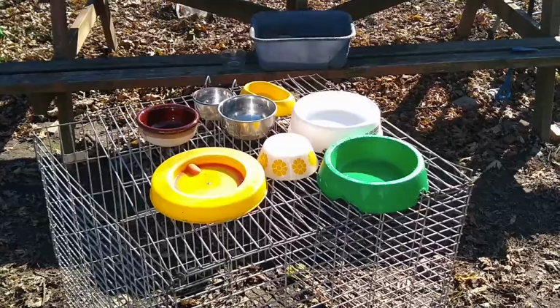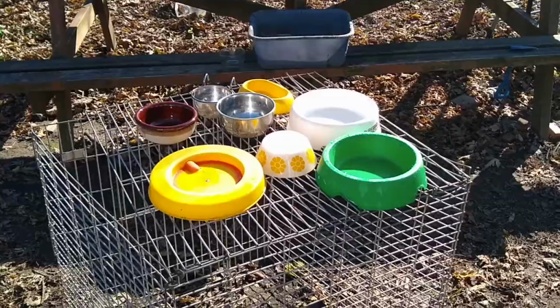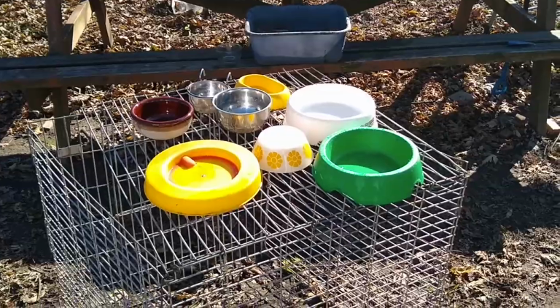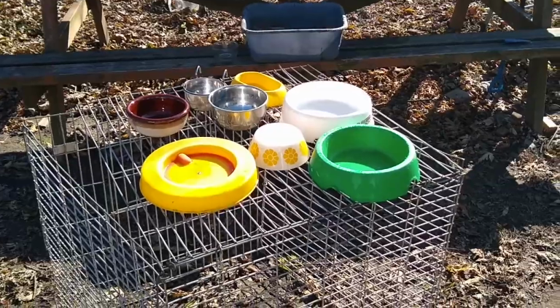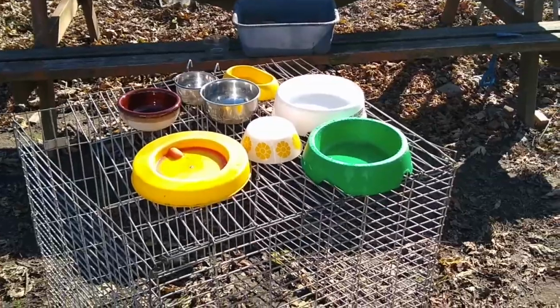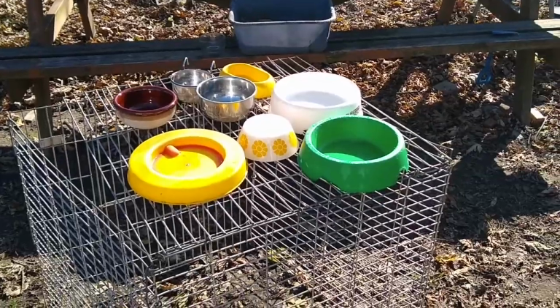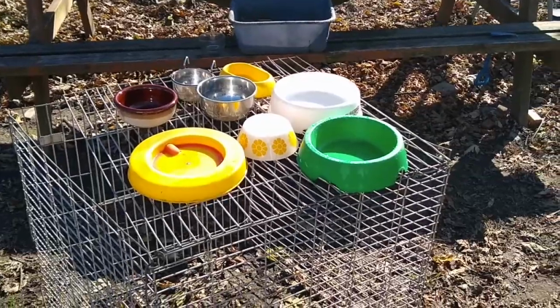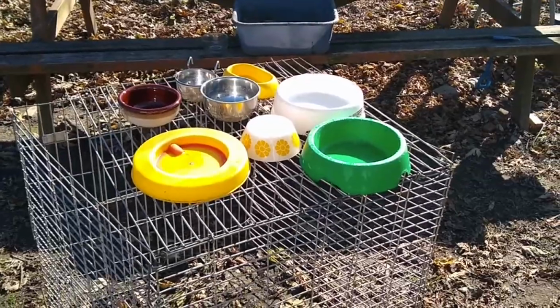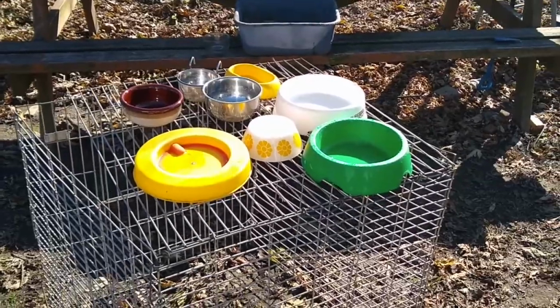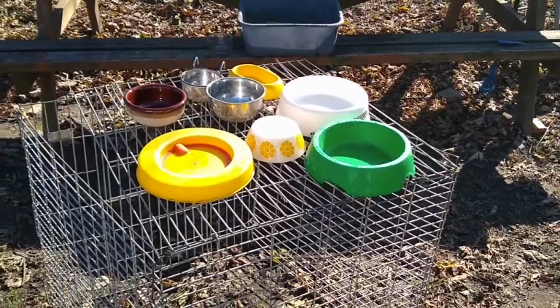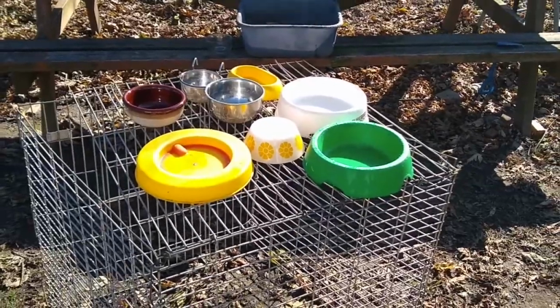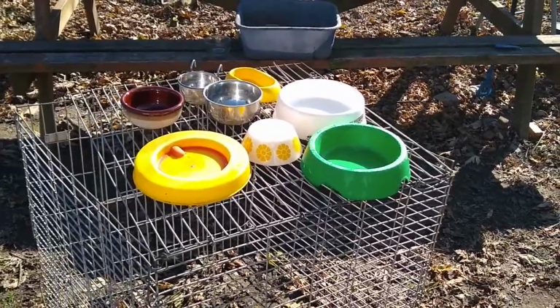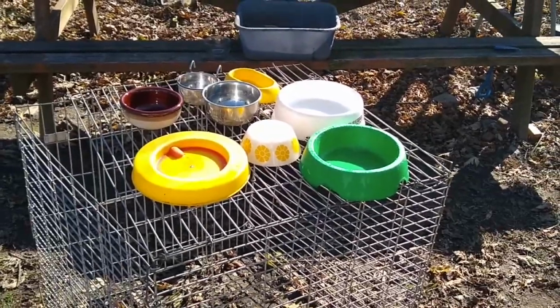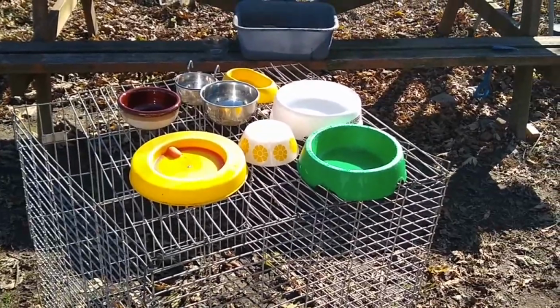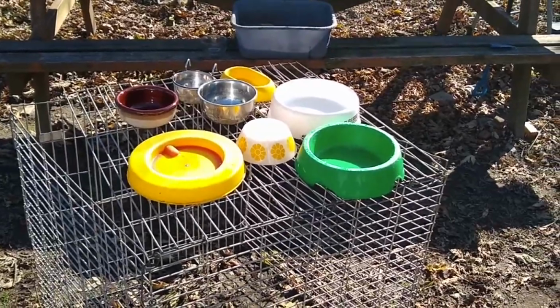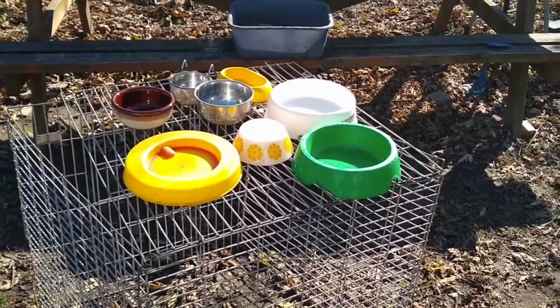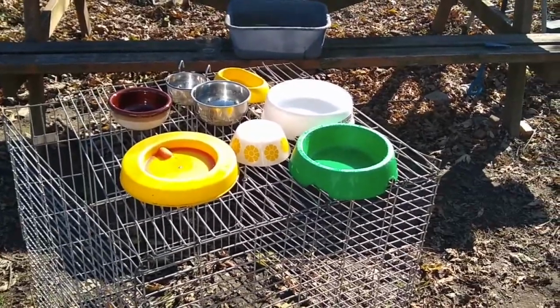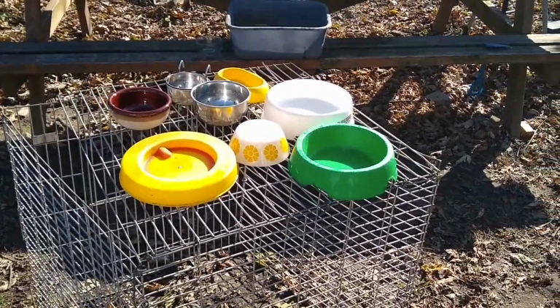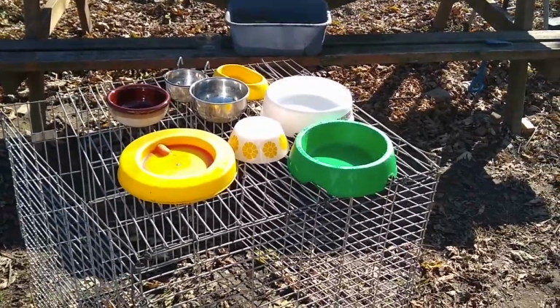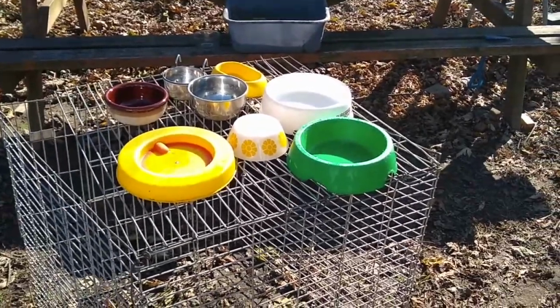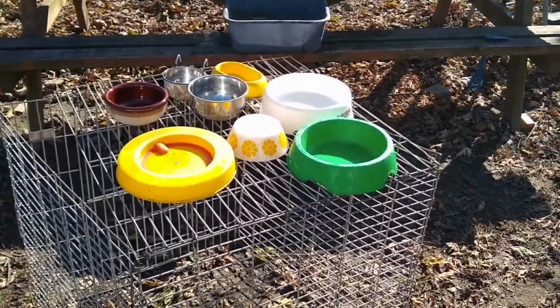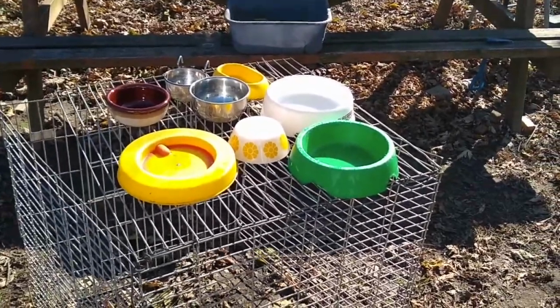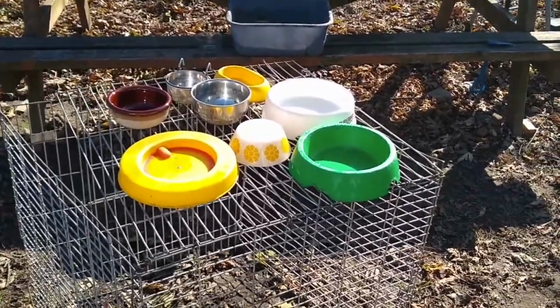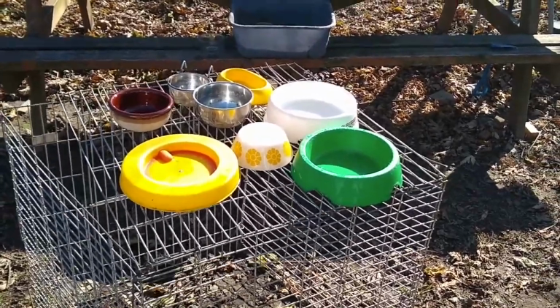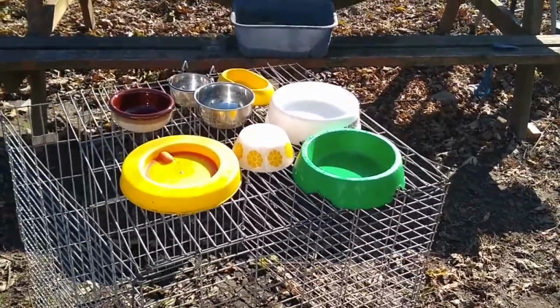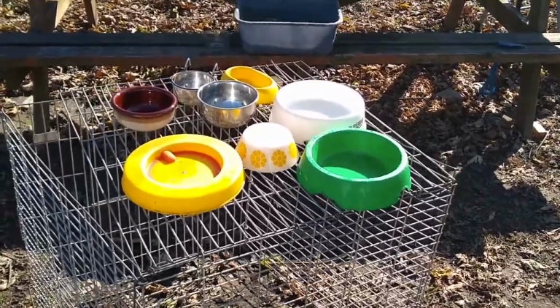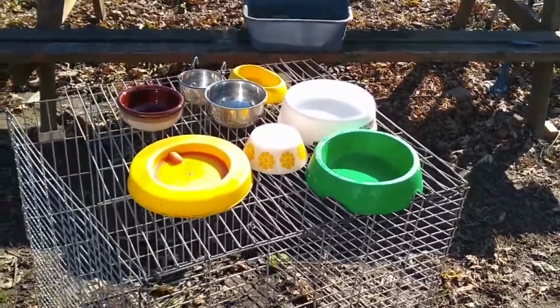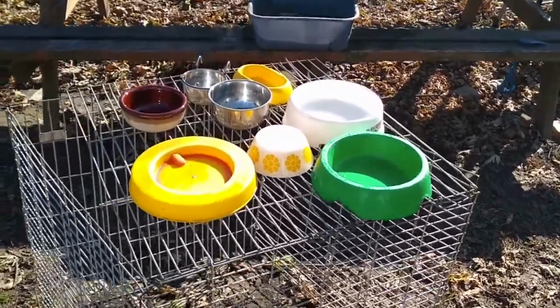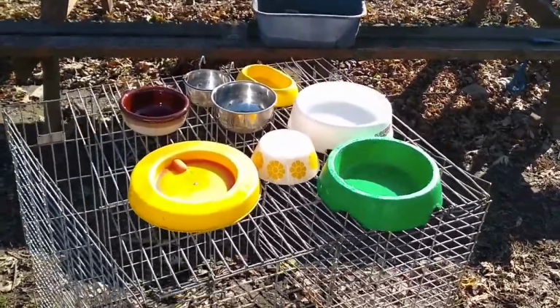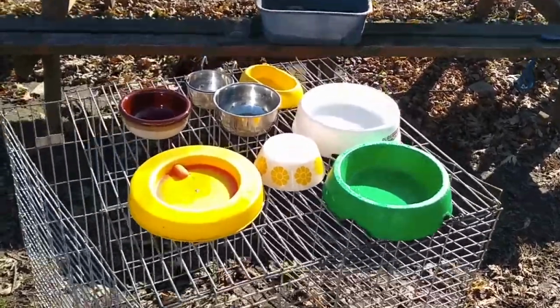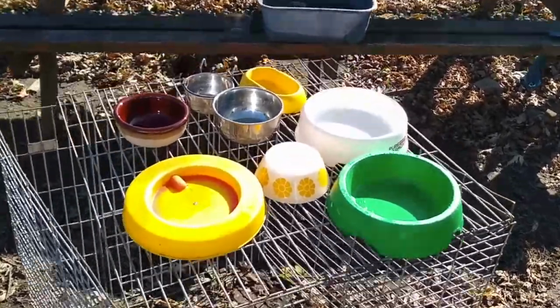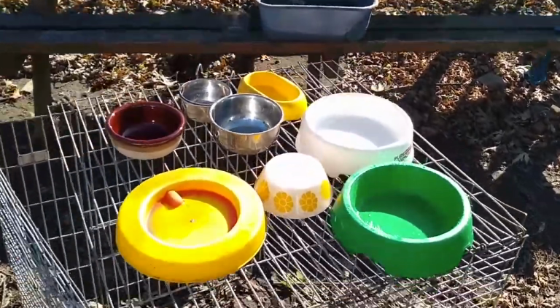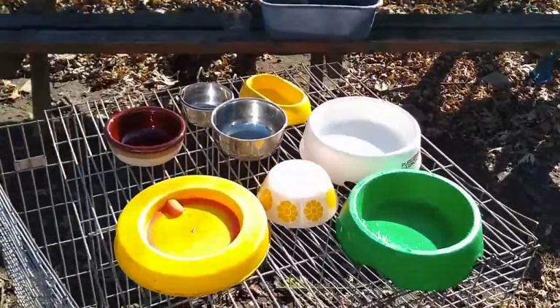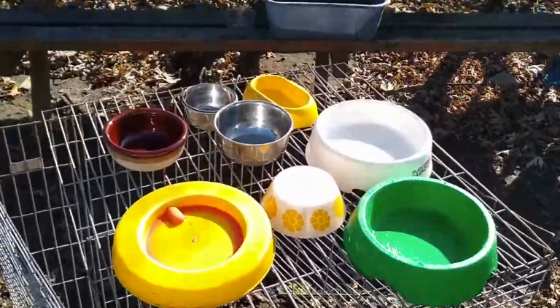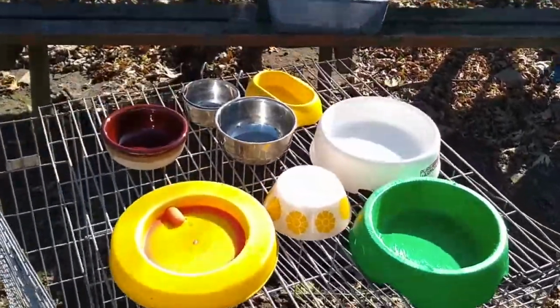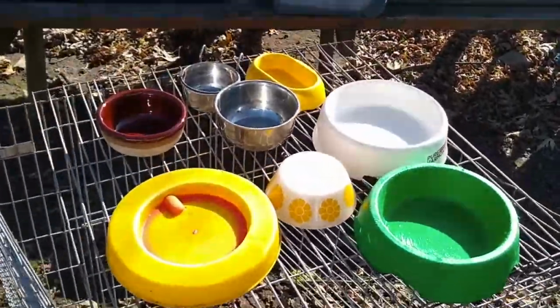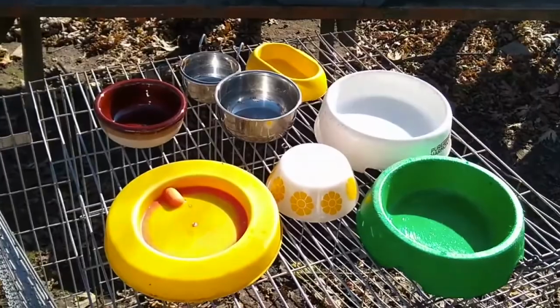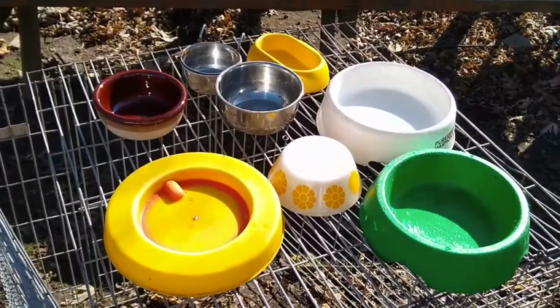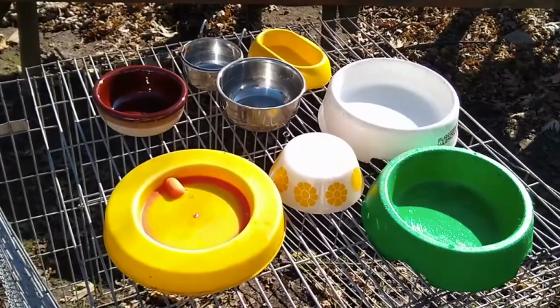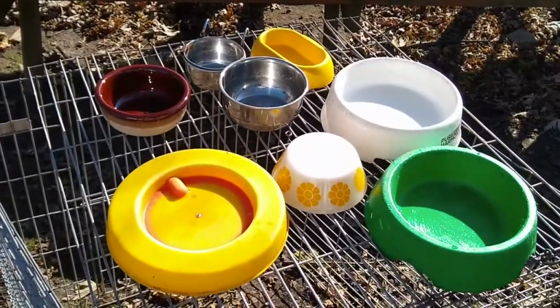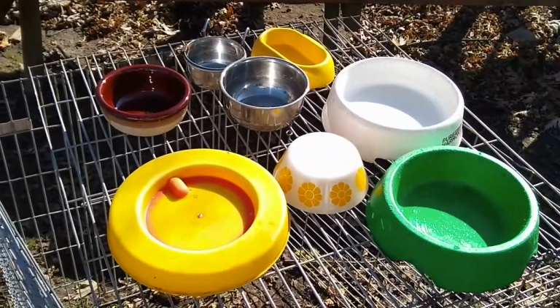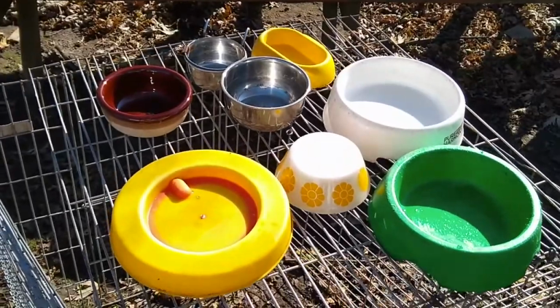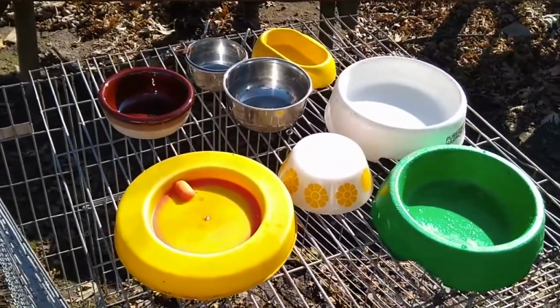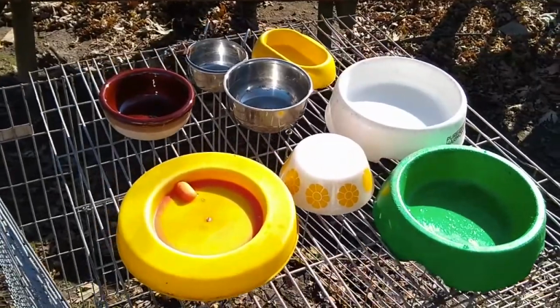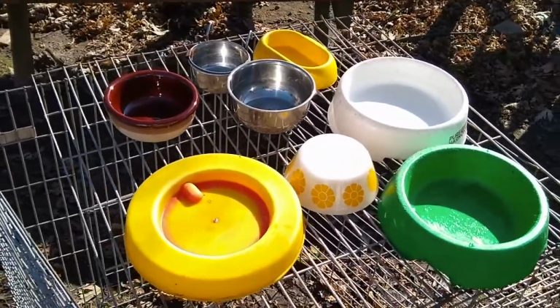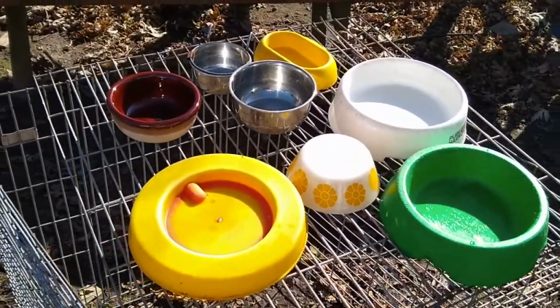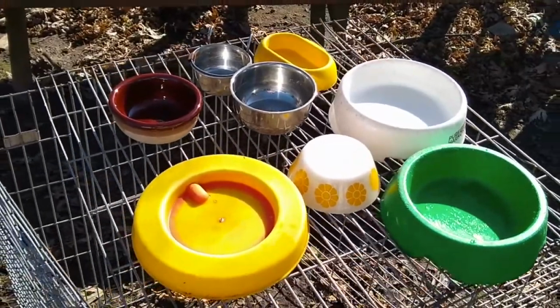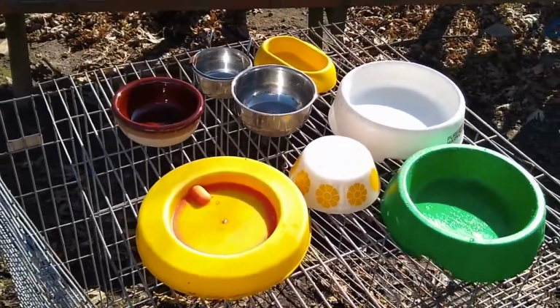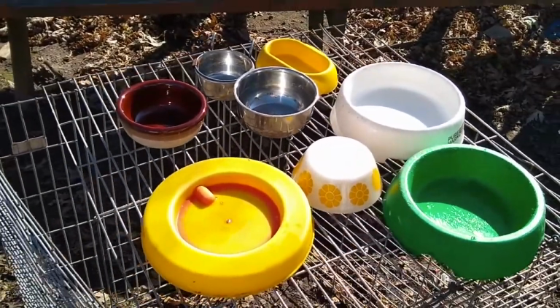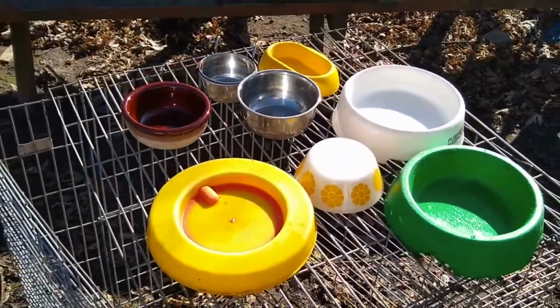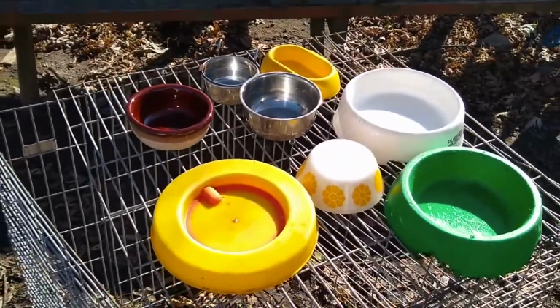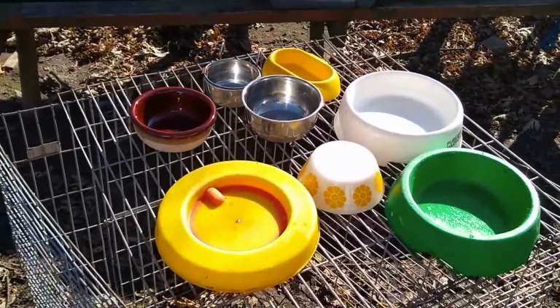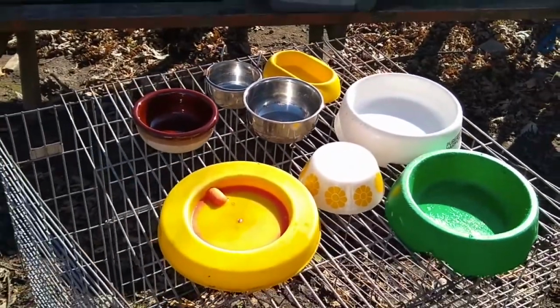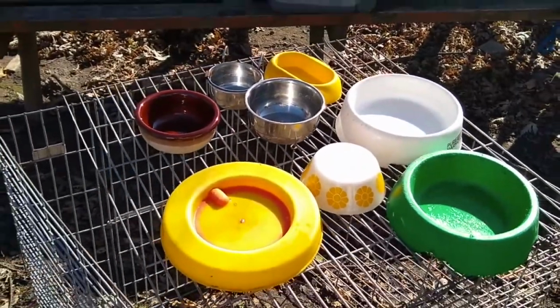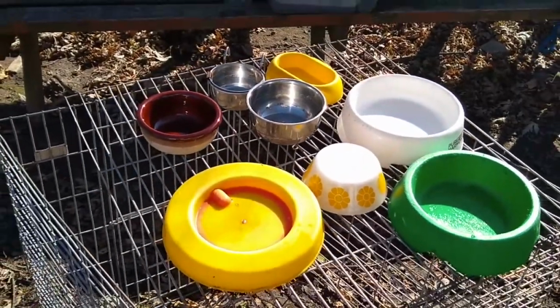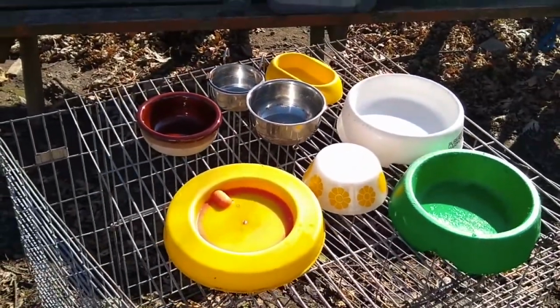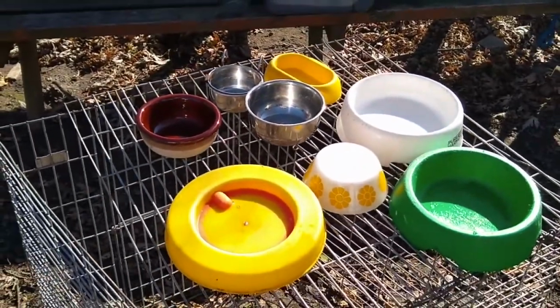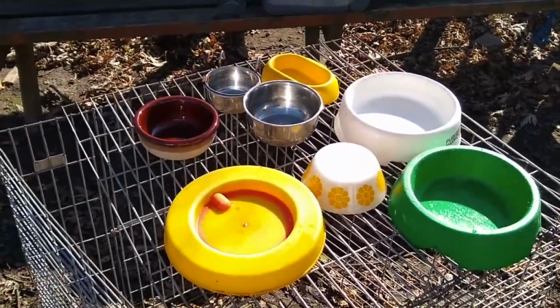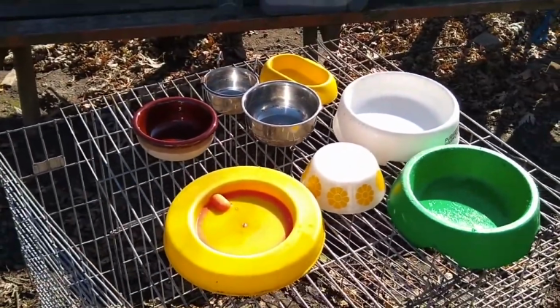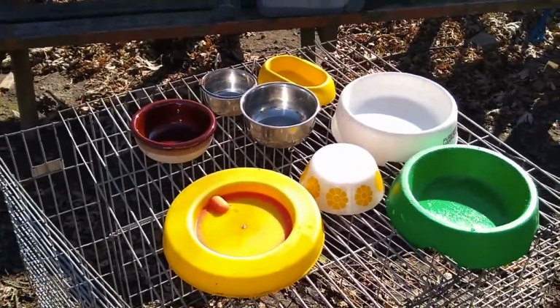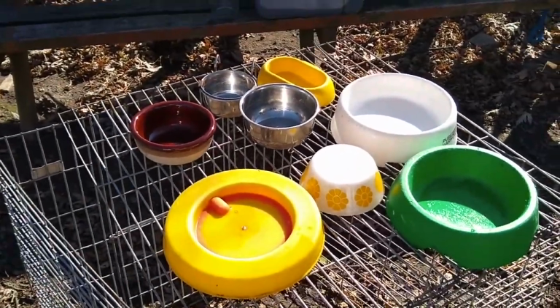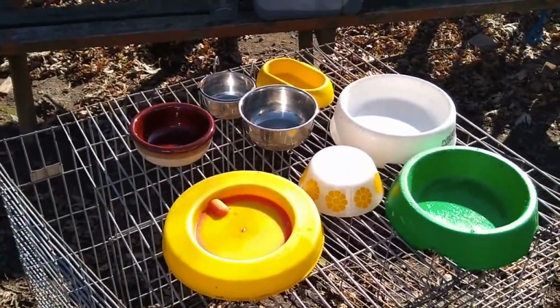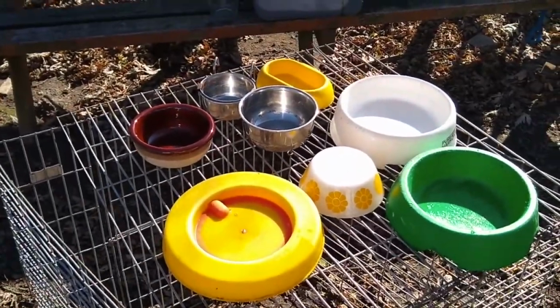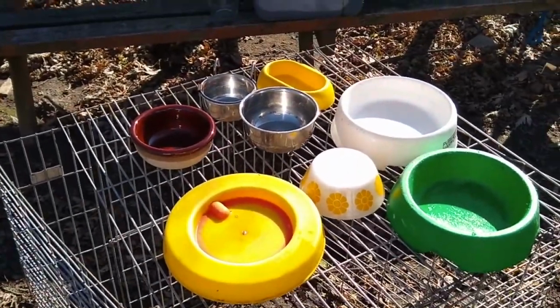Levi lost interest after a while, which is fine — that's what two-year-olds do. But I've got a lot of the dishes clean so they can be packed away for winter.